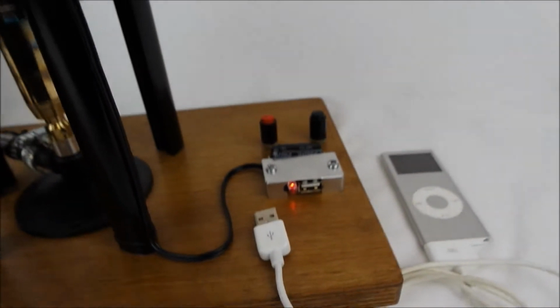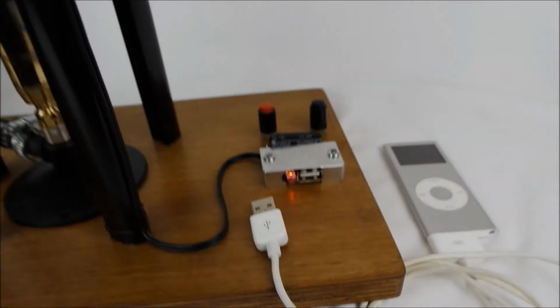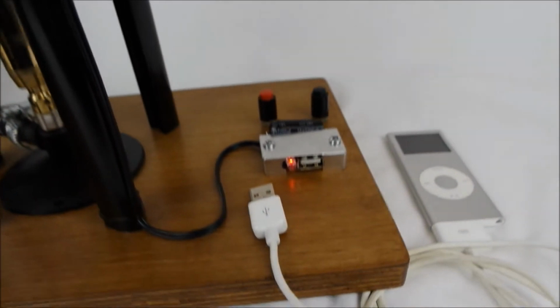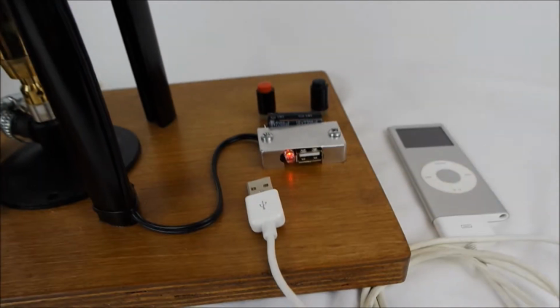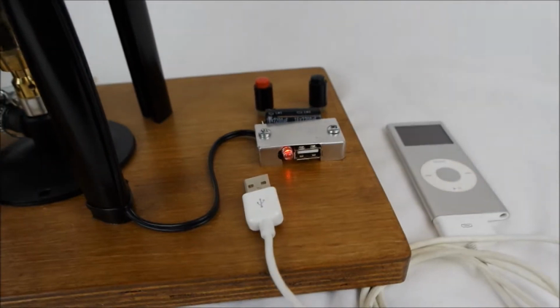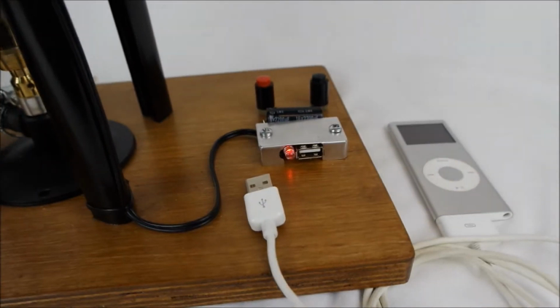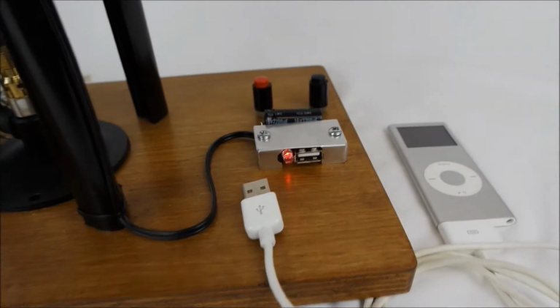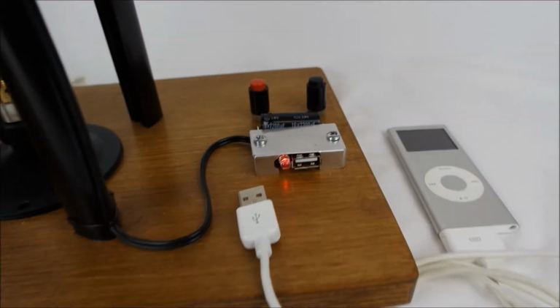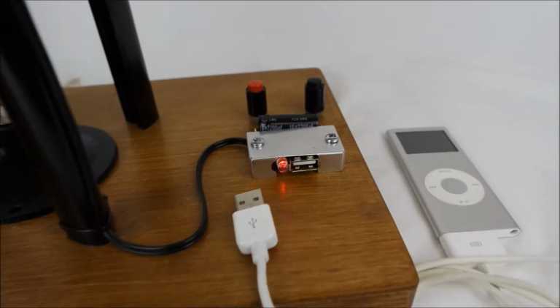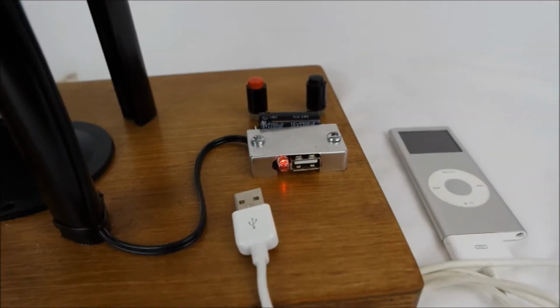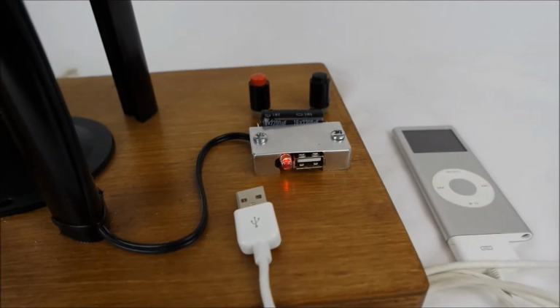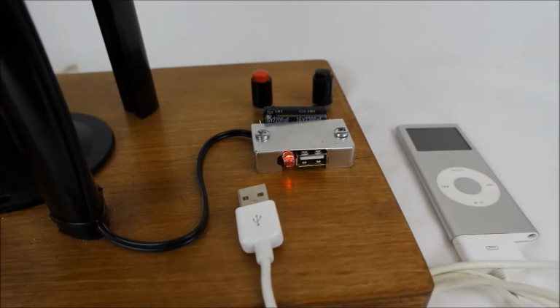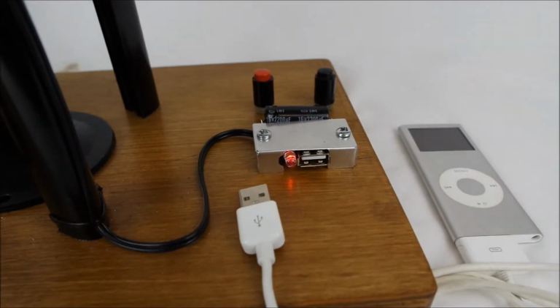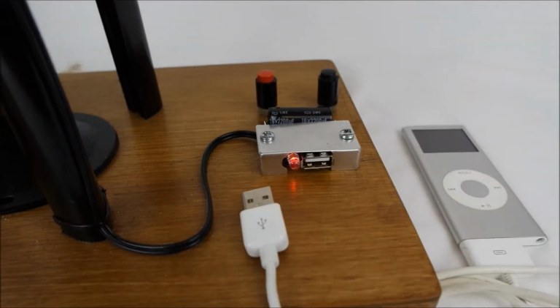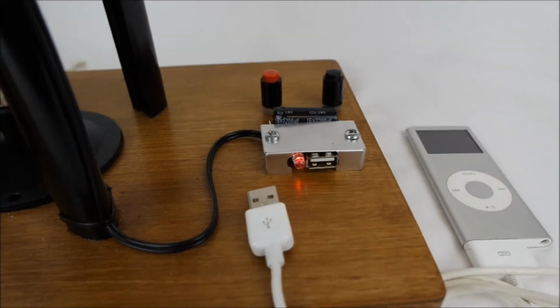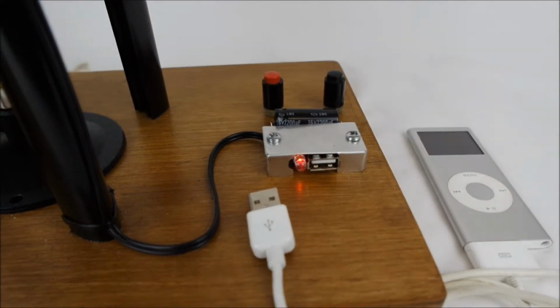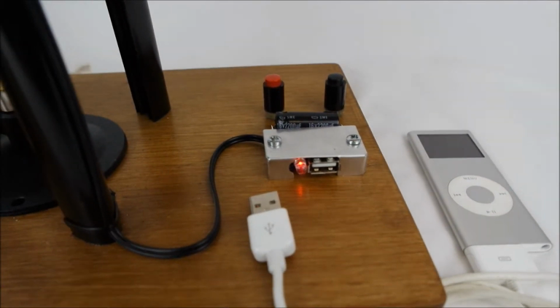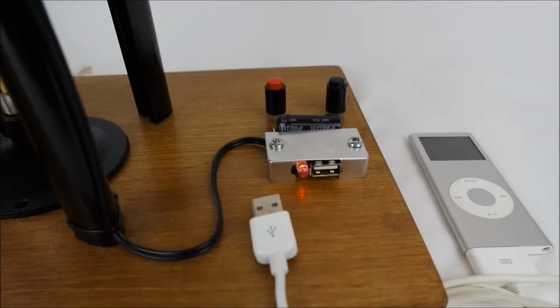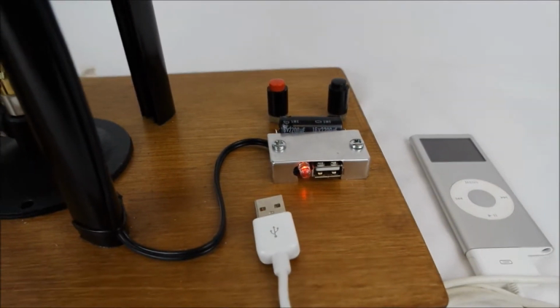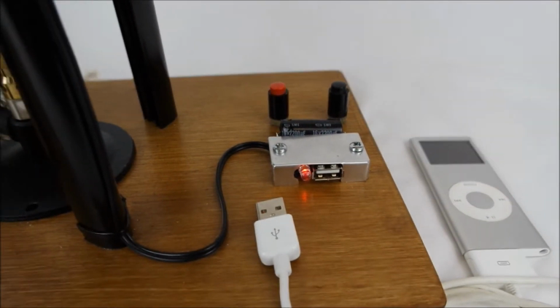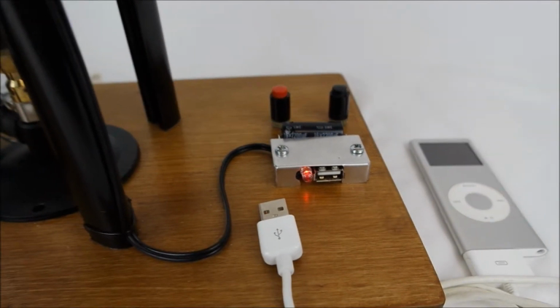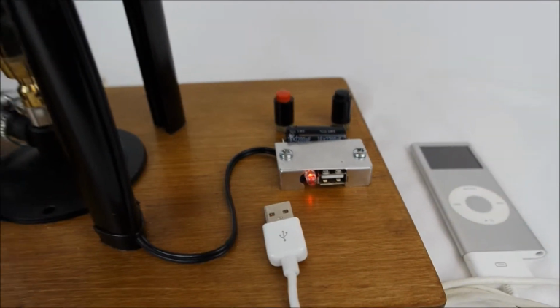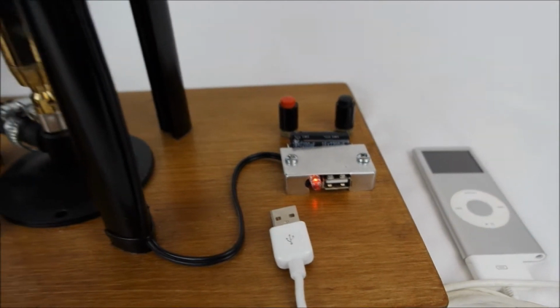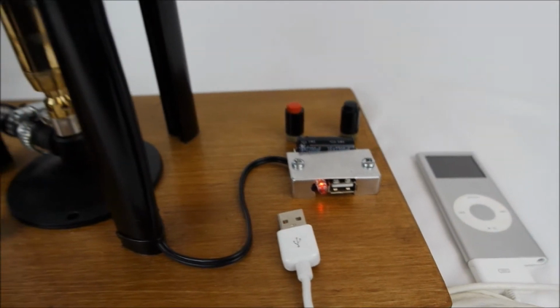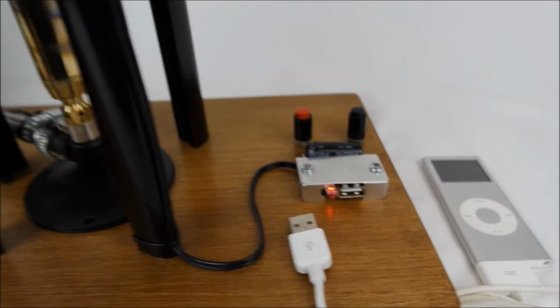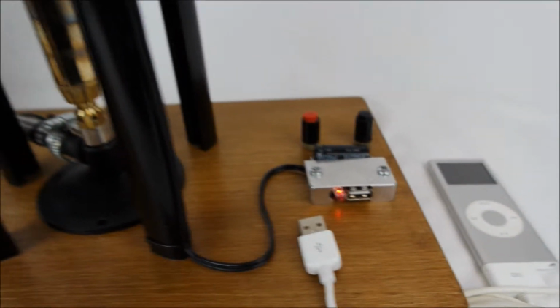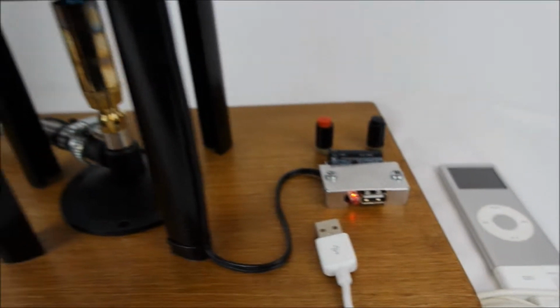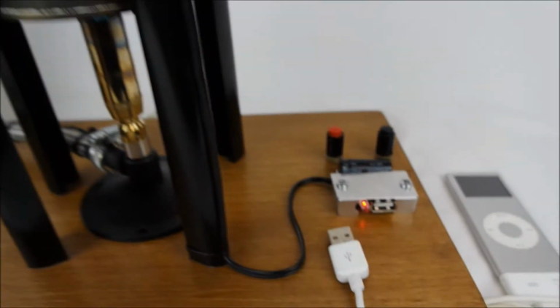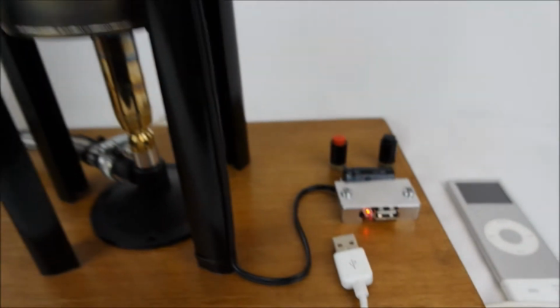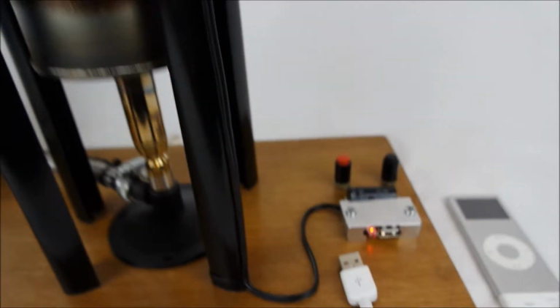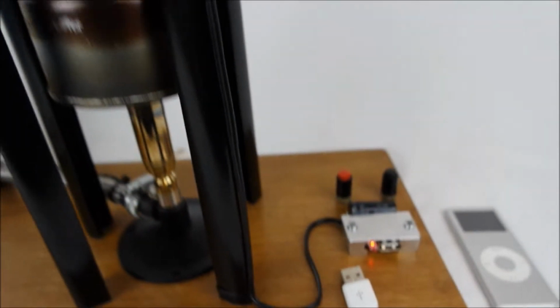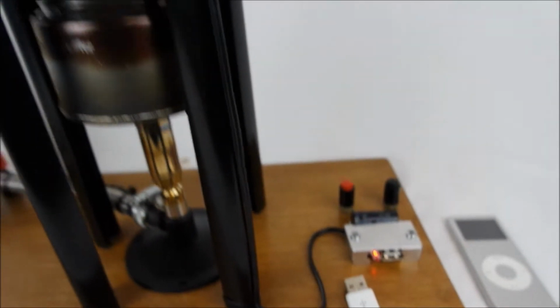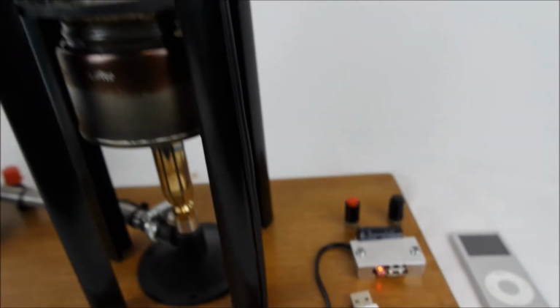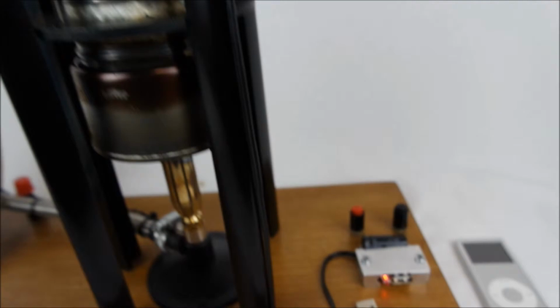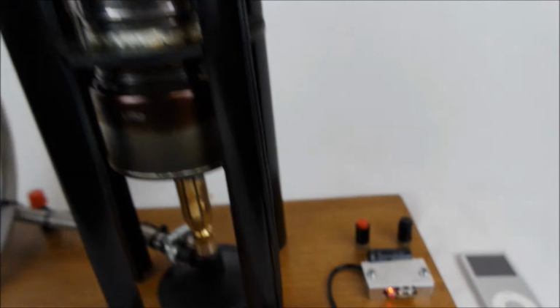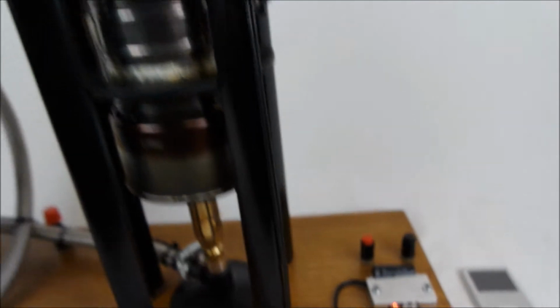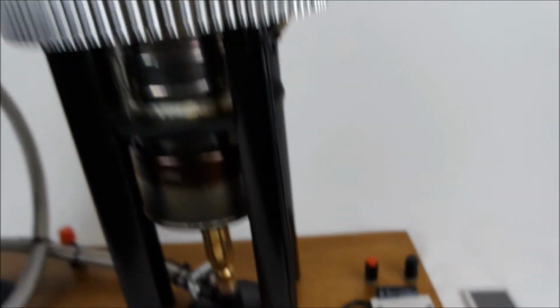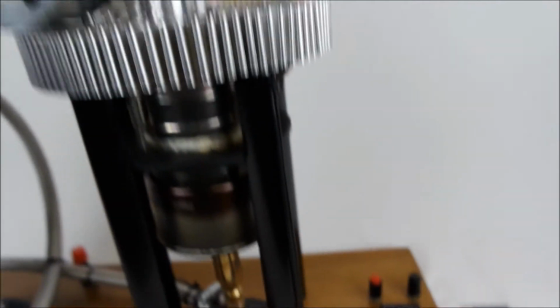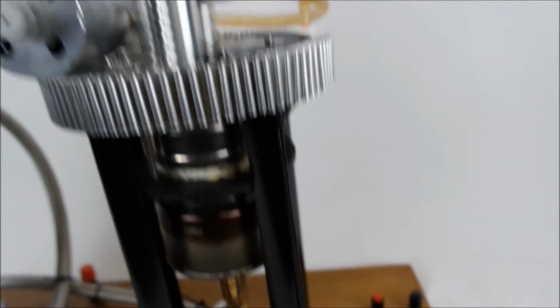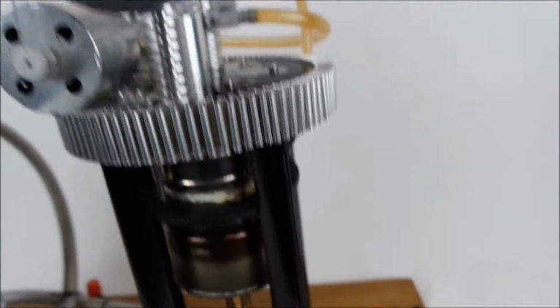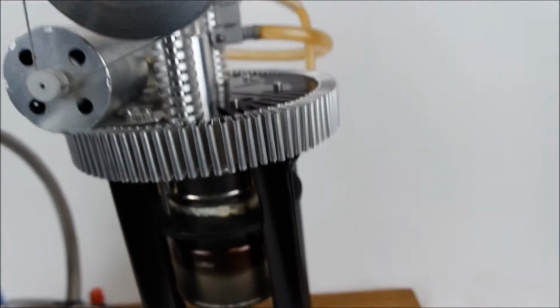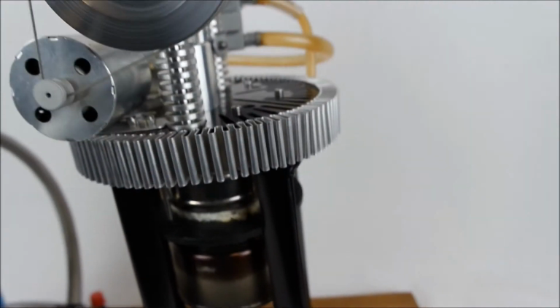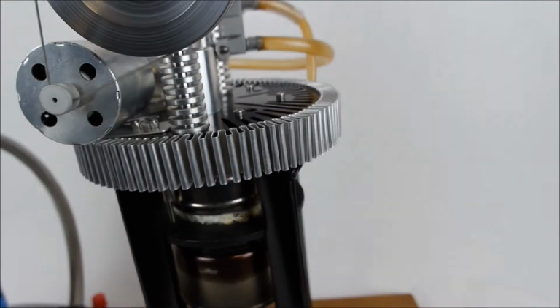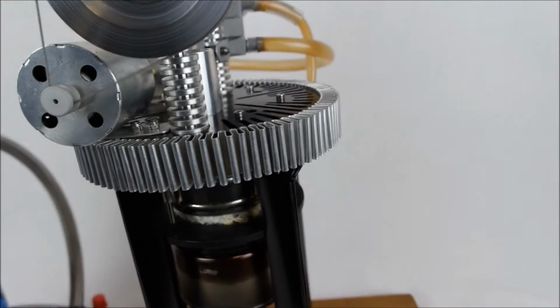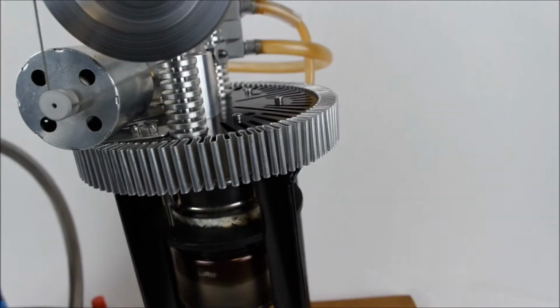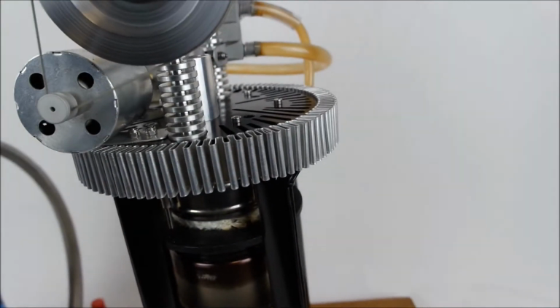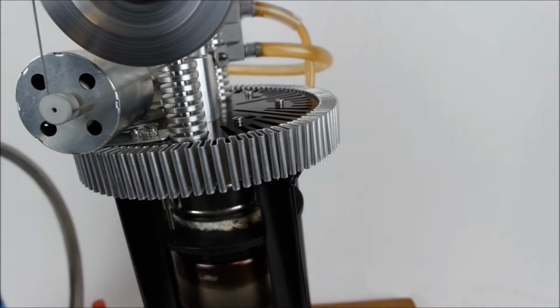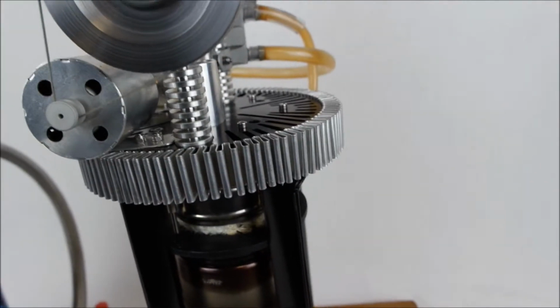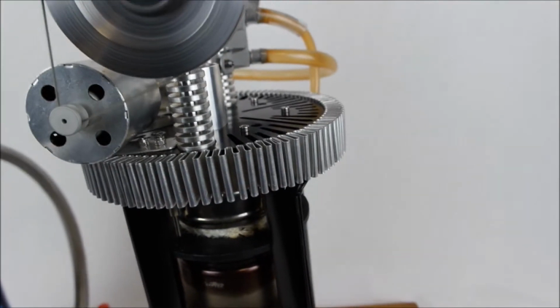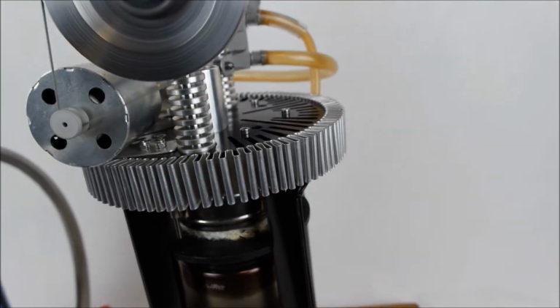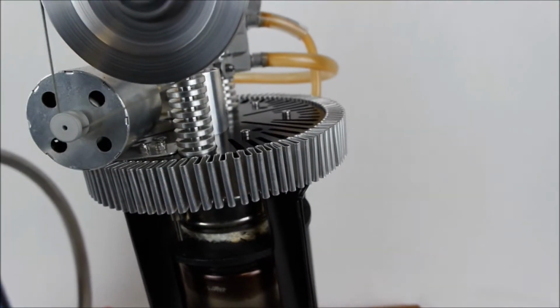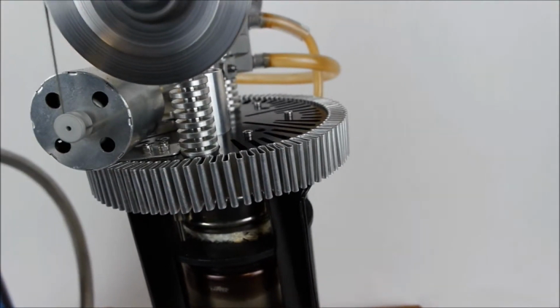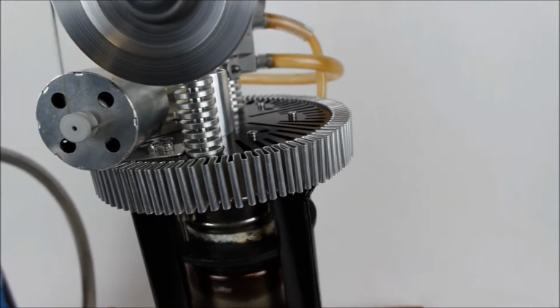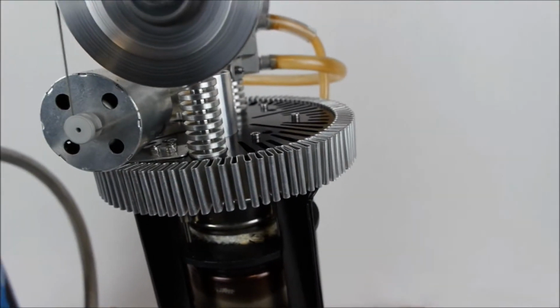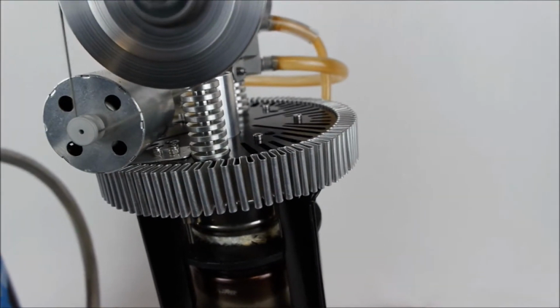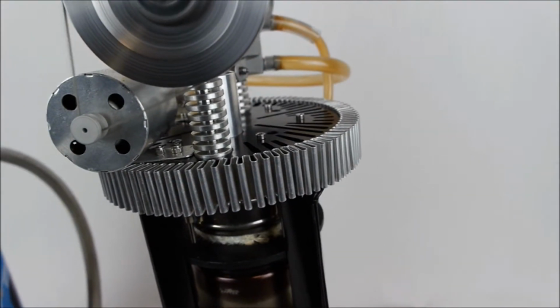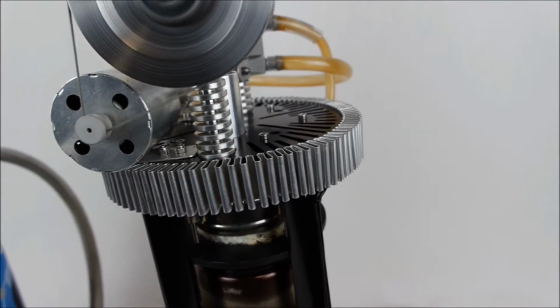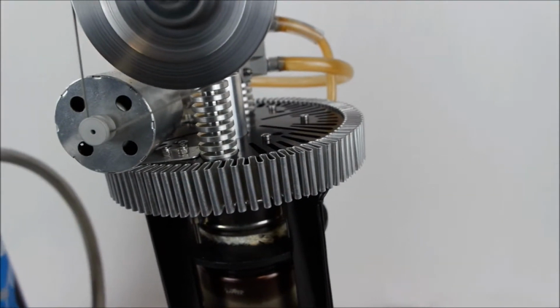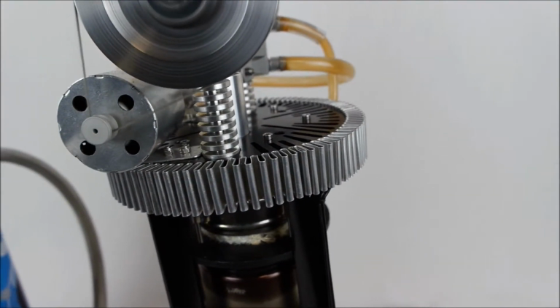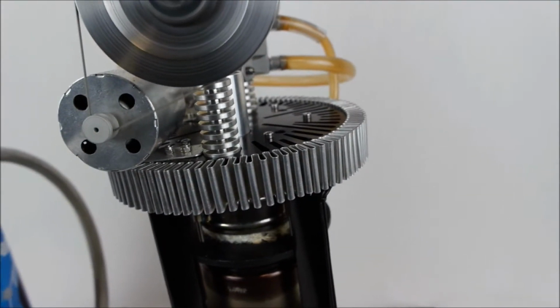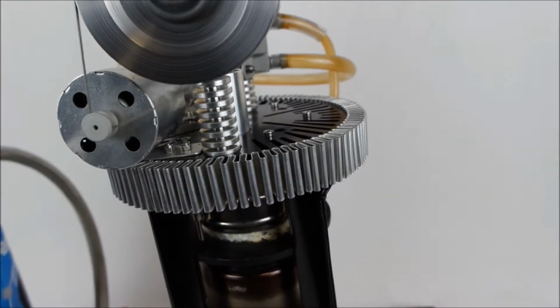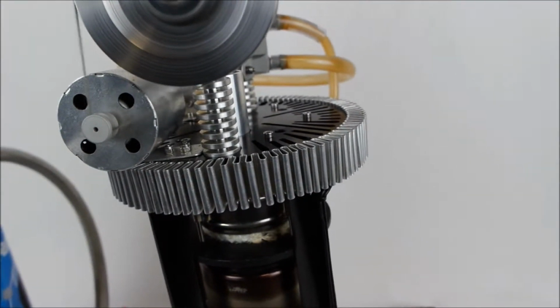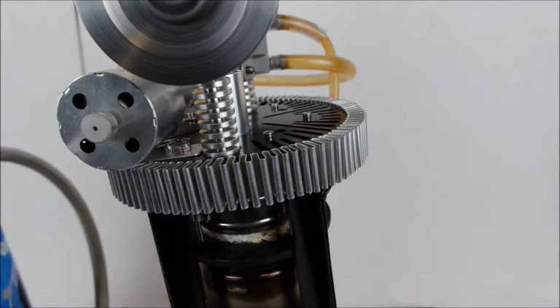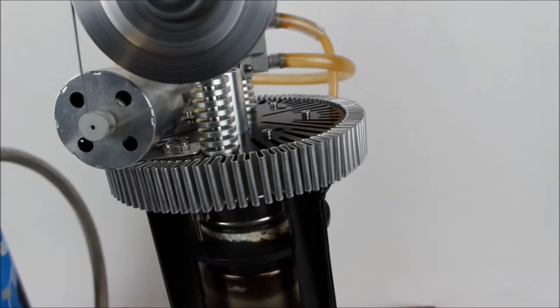You can see our LED pilot lights indicating charge coming through. We'll add a bit more propane just to get the revs up.